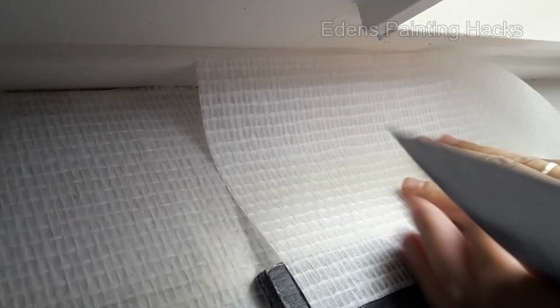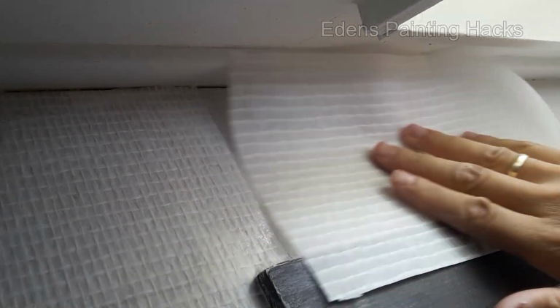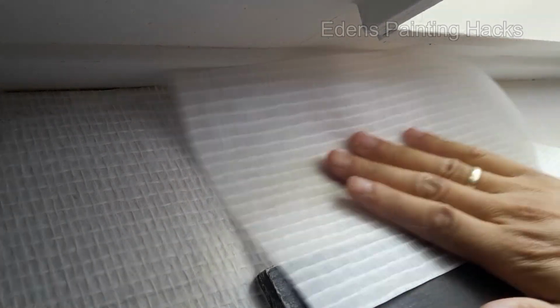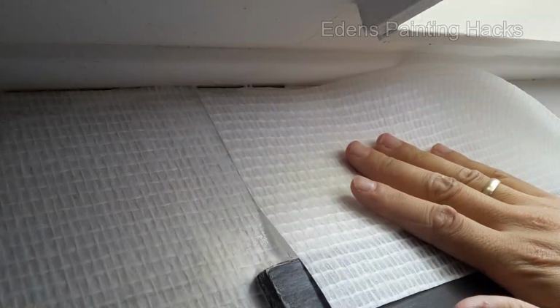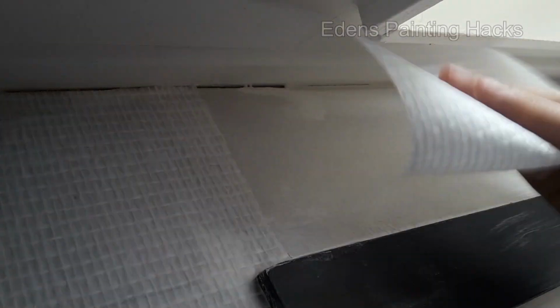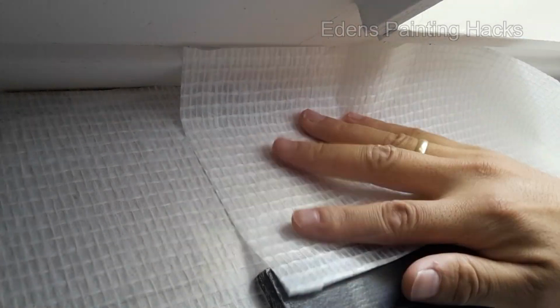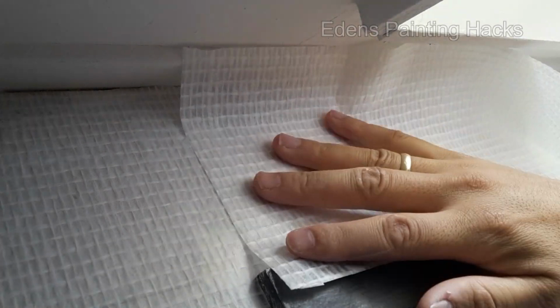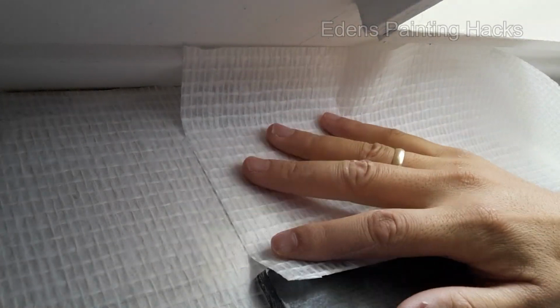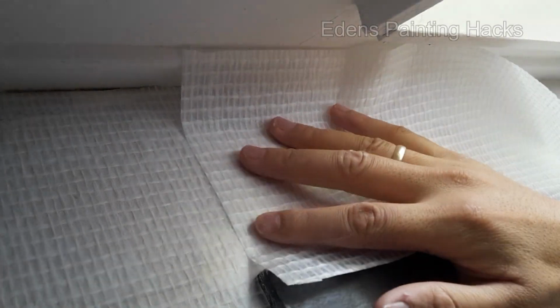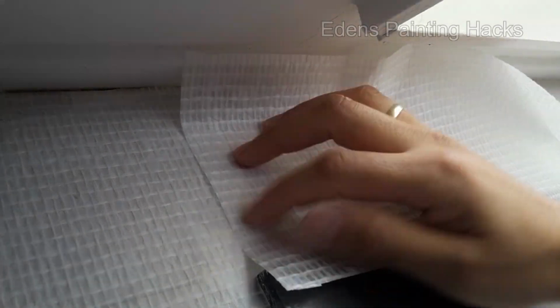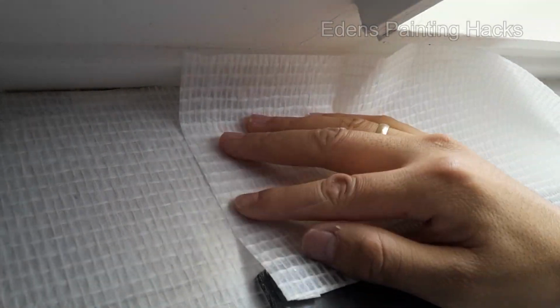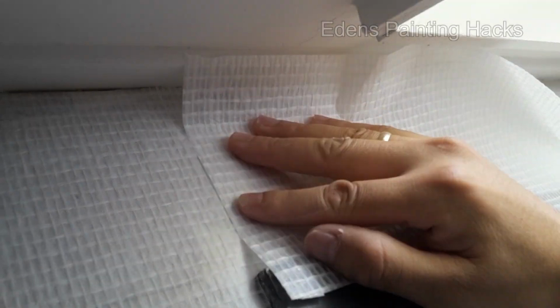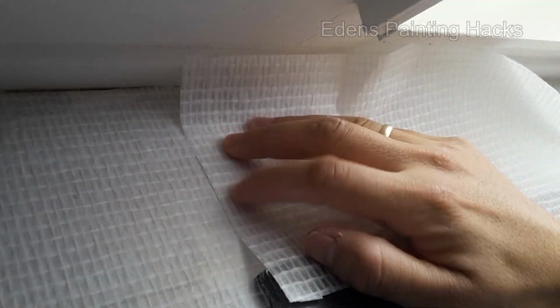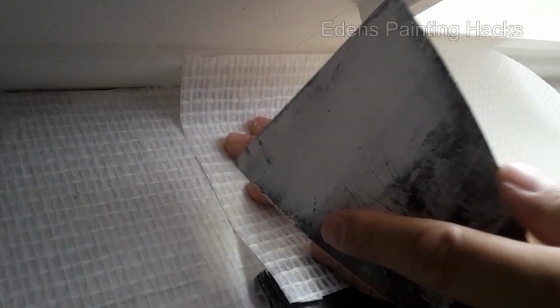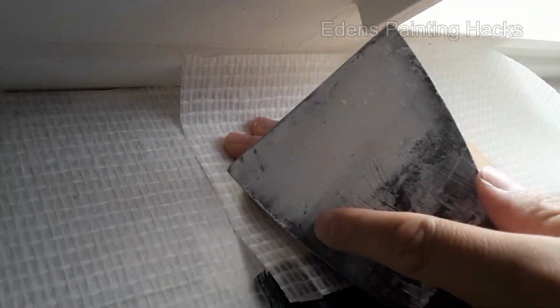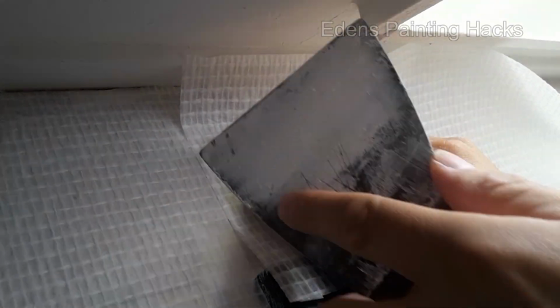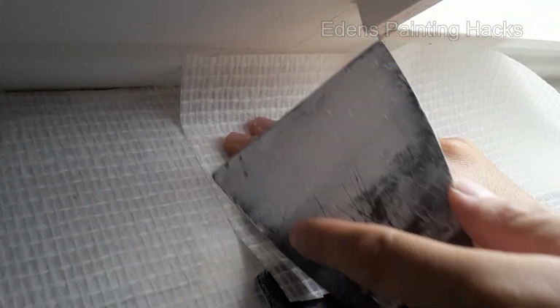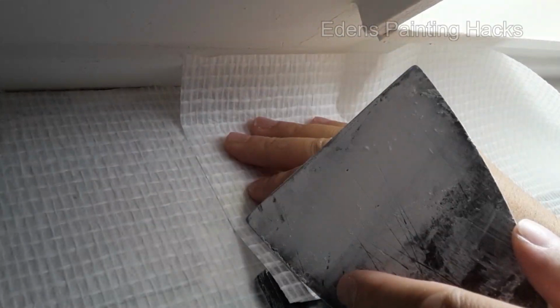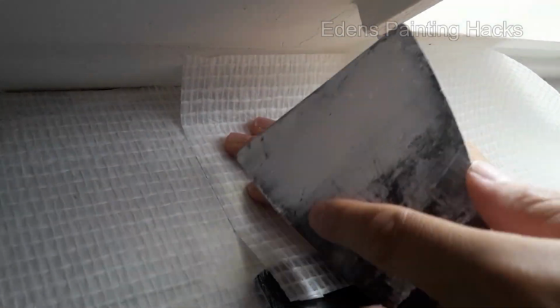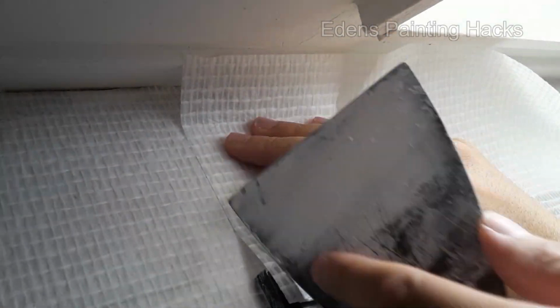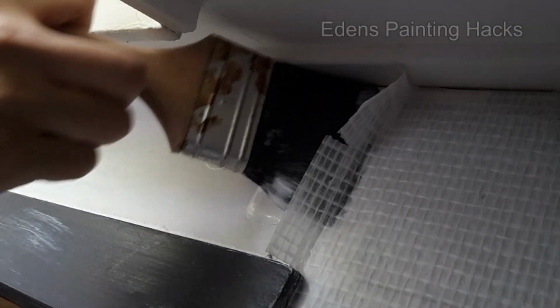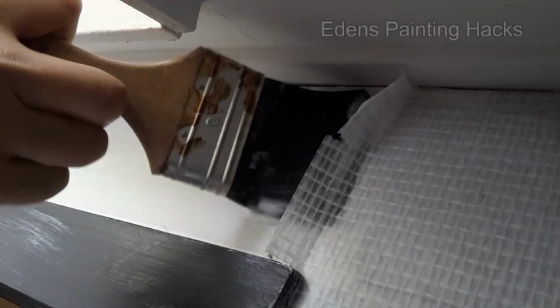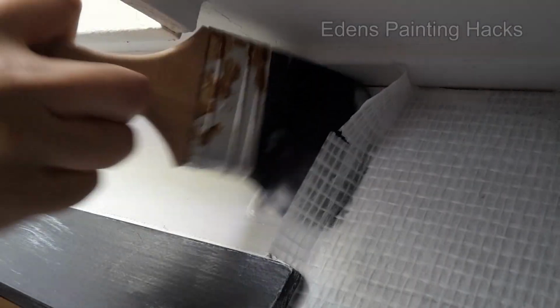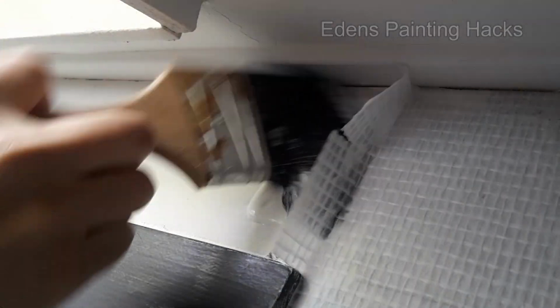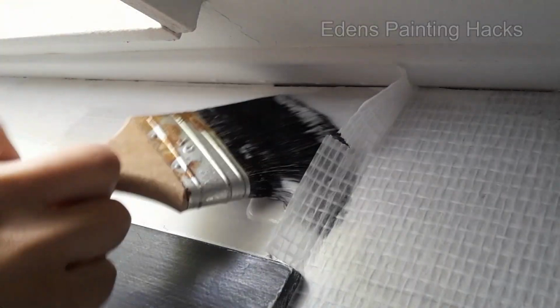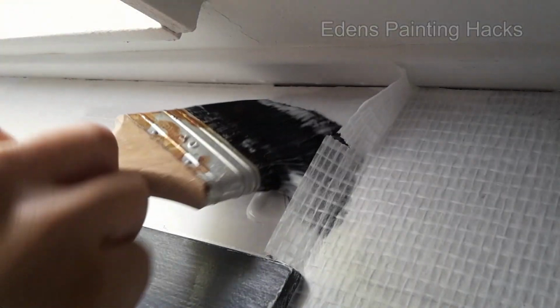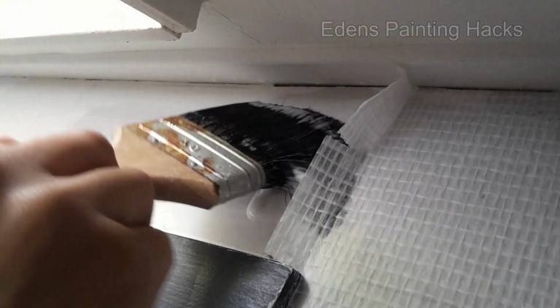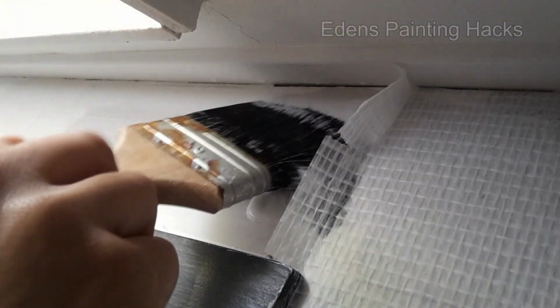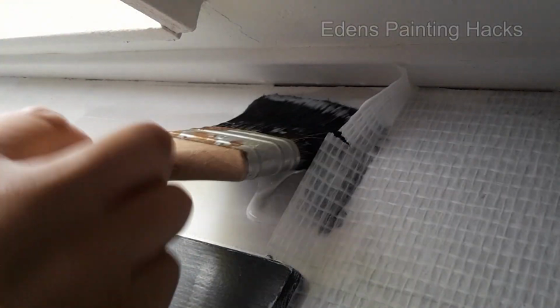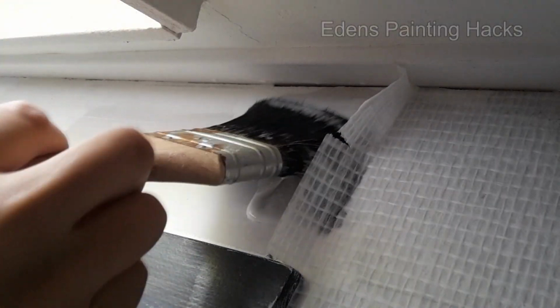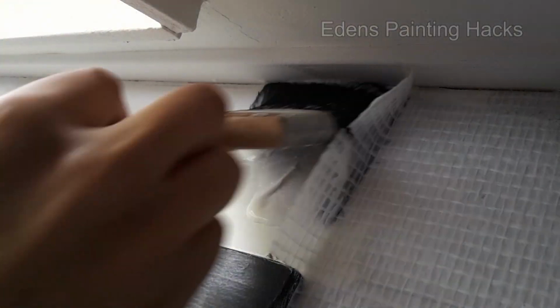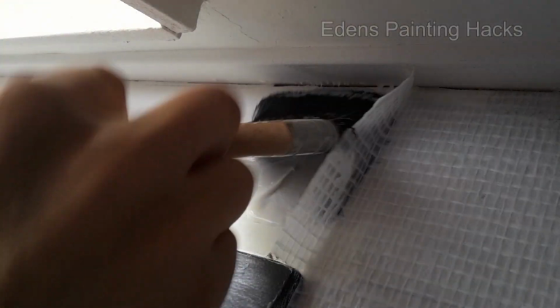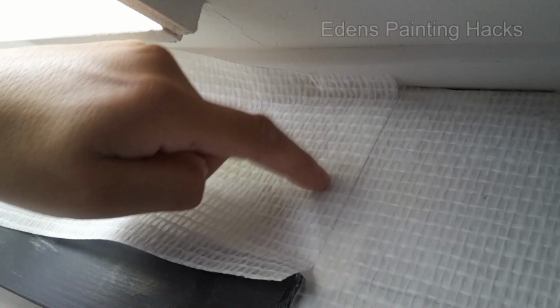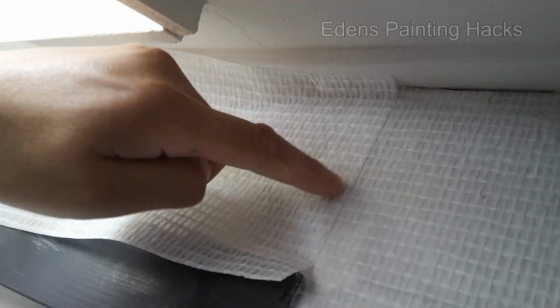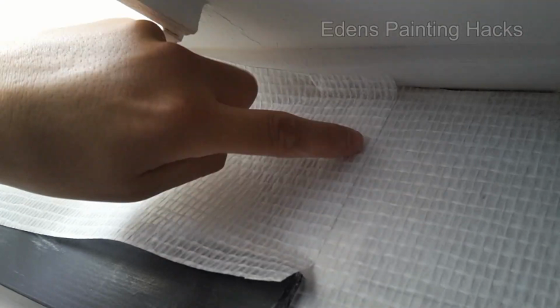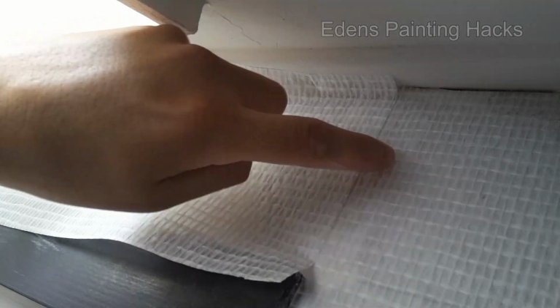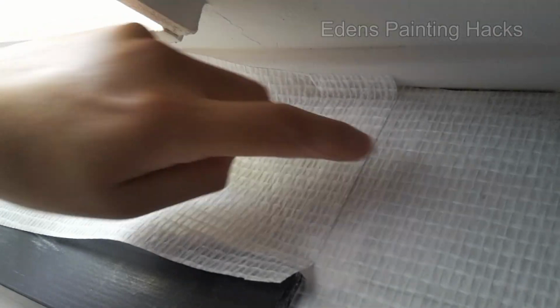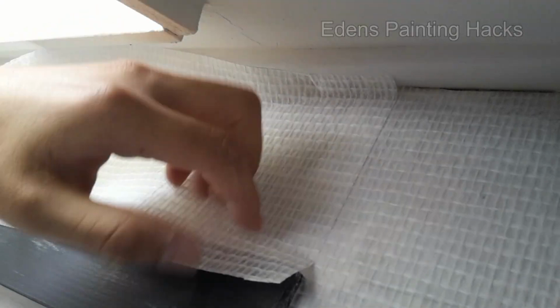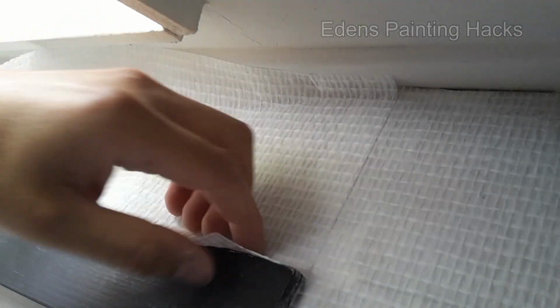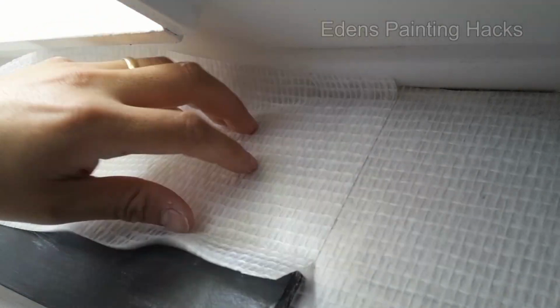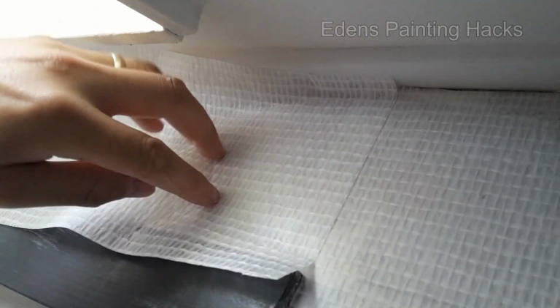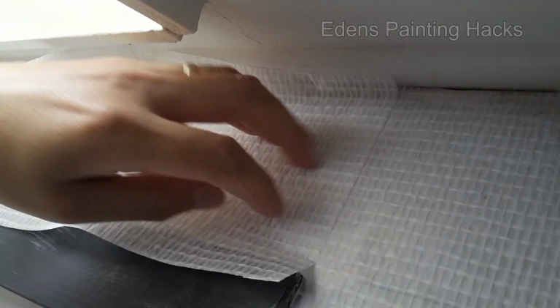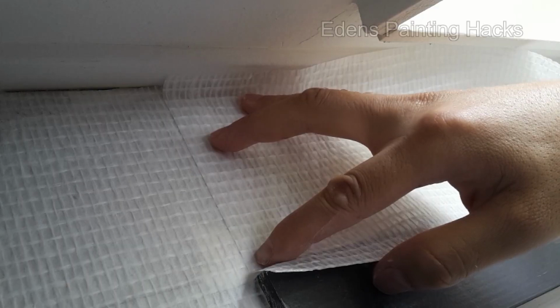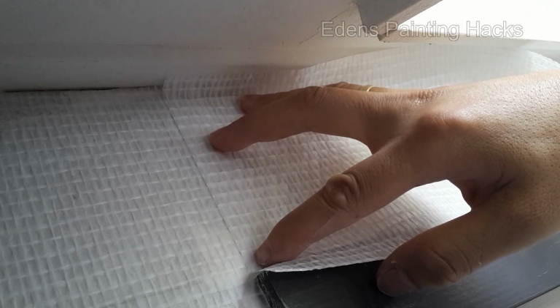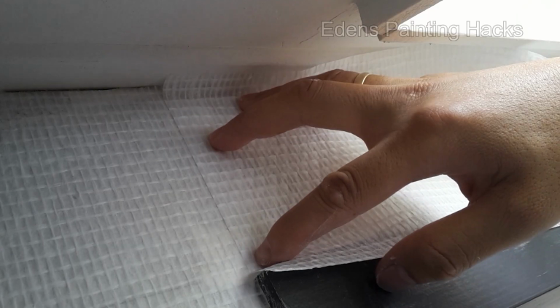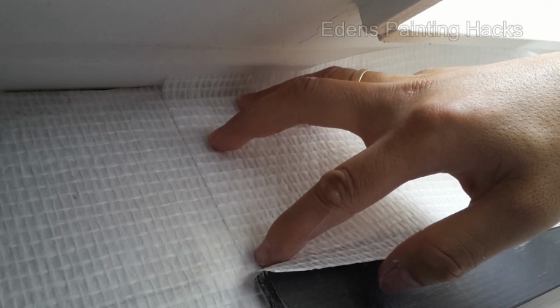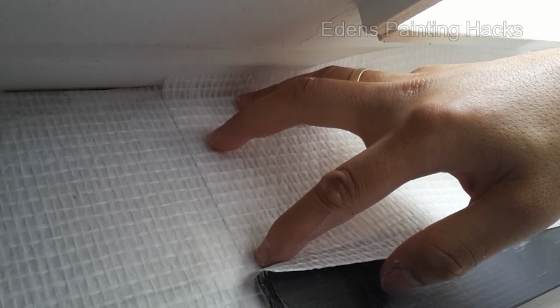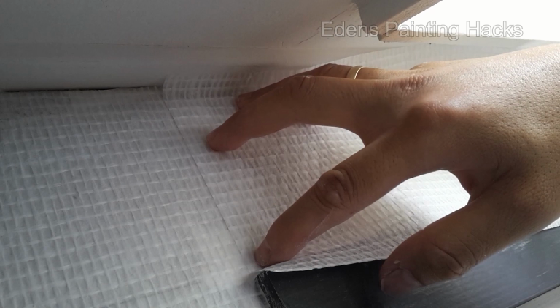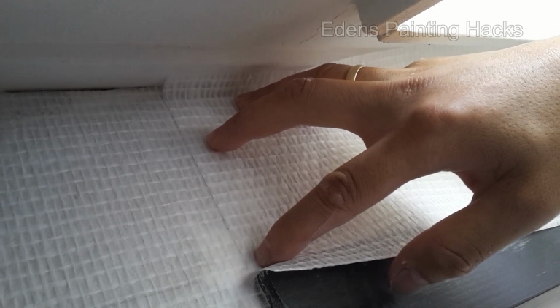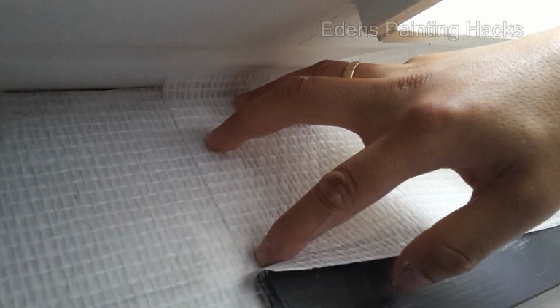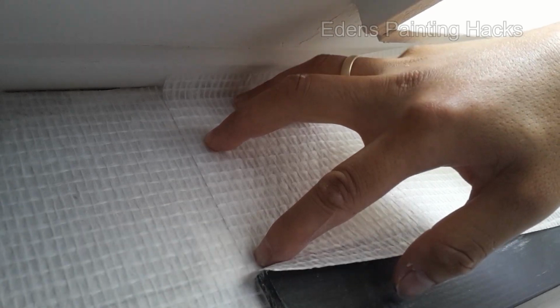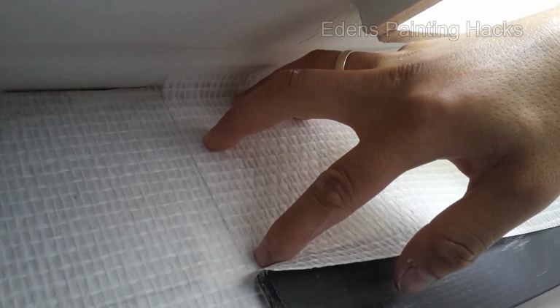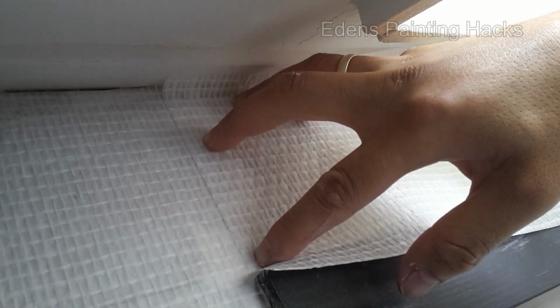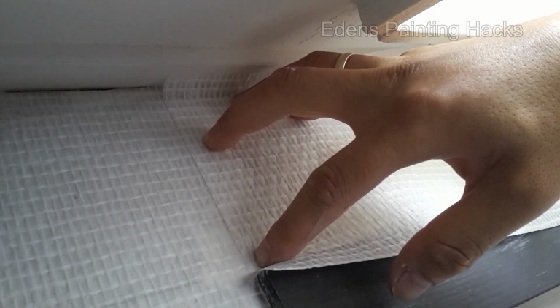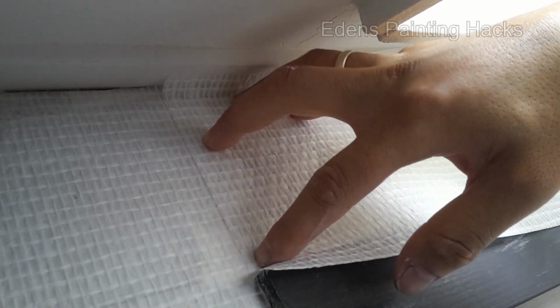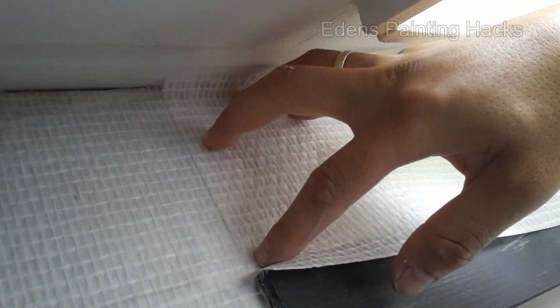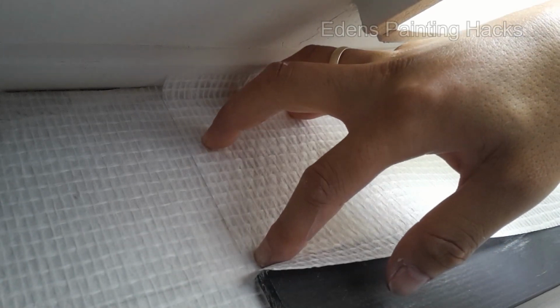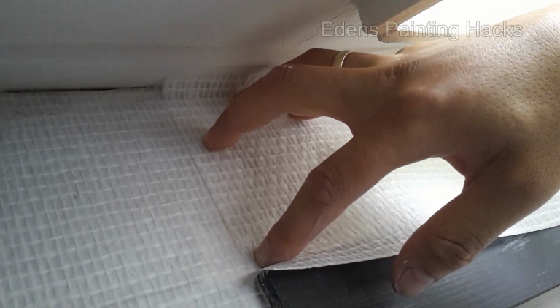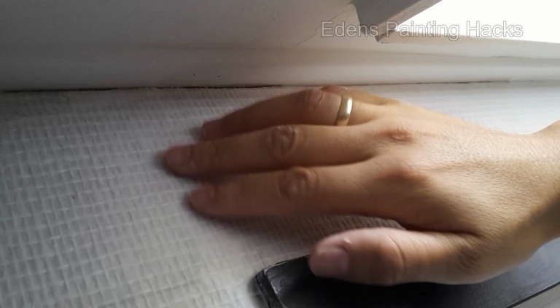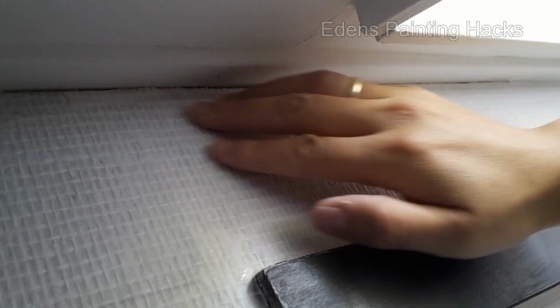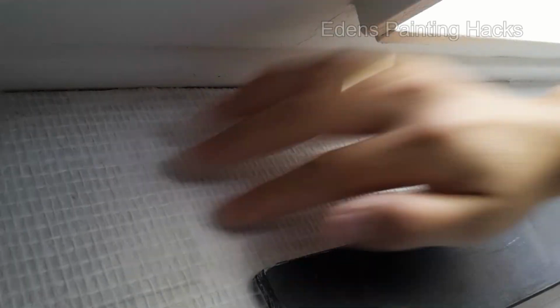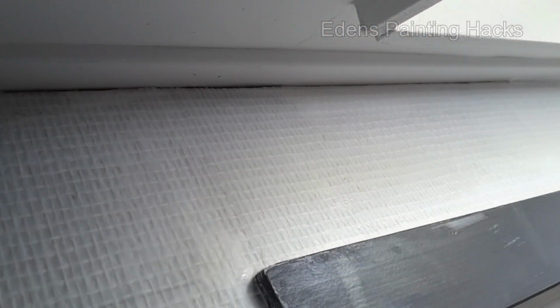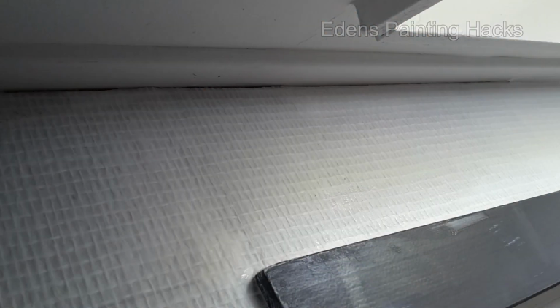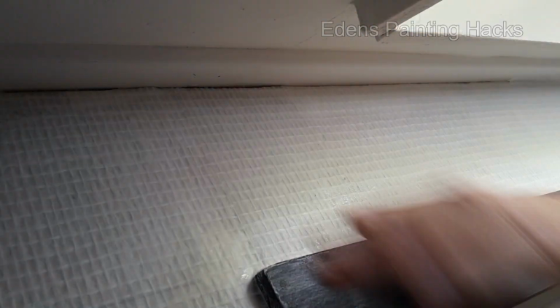Have you always wanted to learn how to double cut? Today I'll show you all the techniques so you can seamlessly merge two pieces of wallpaper together.